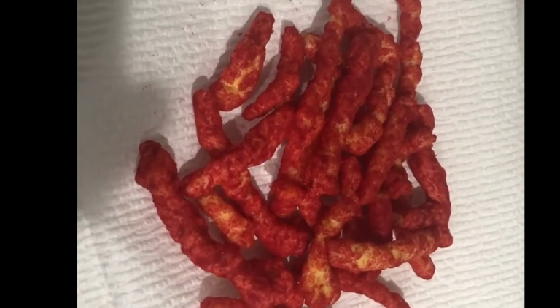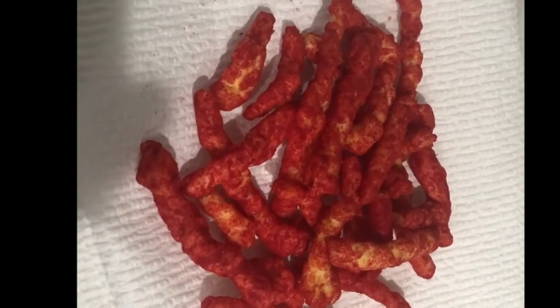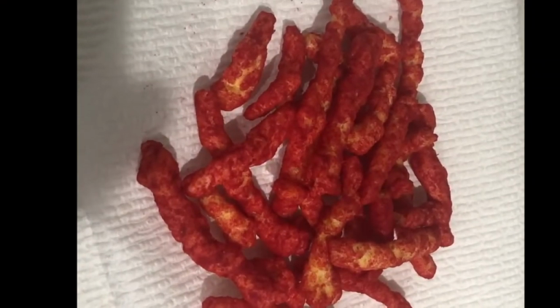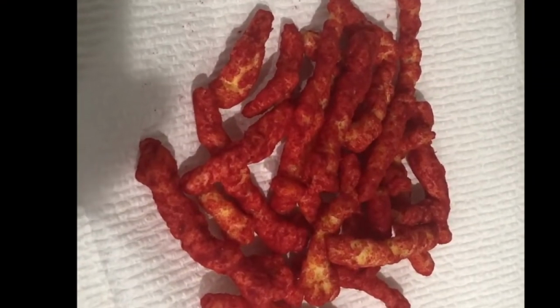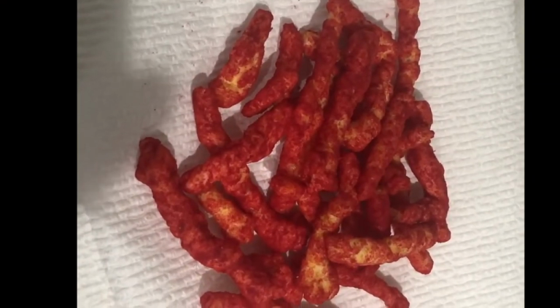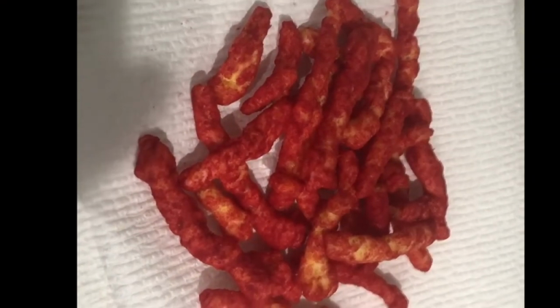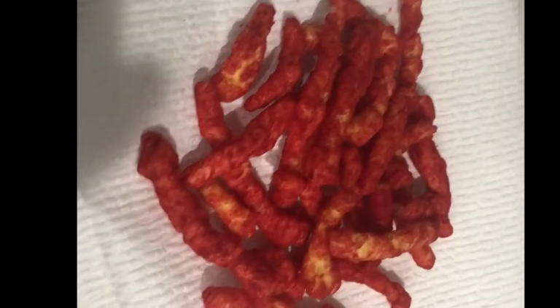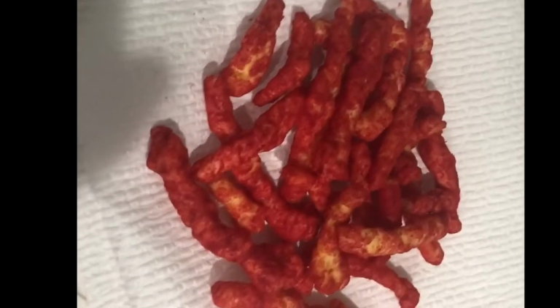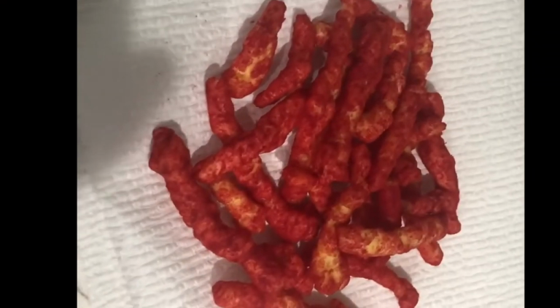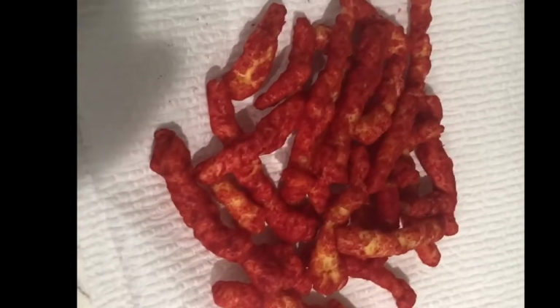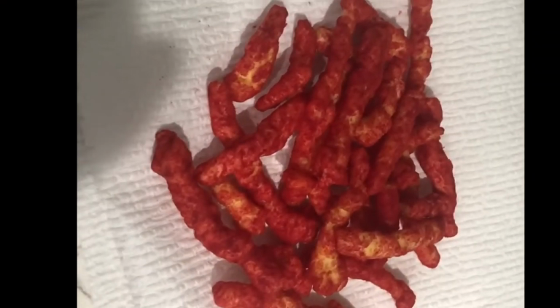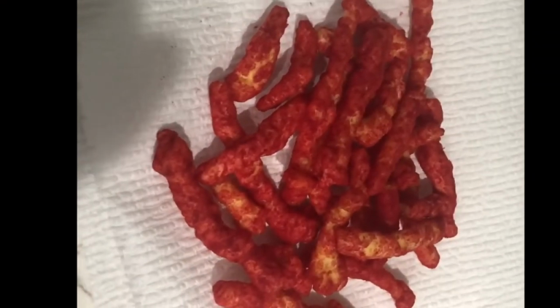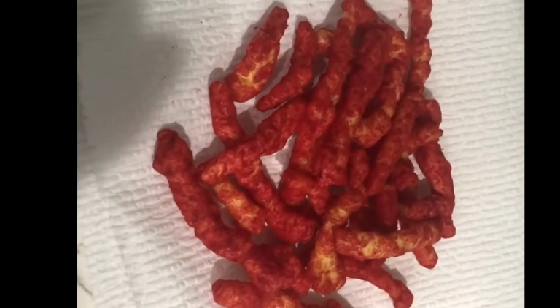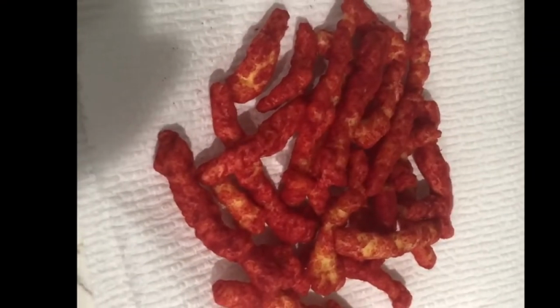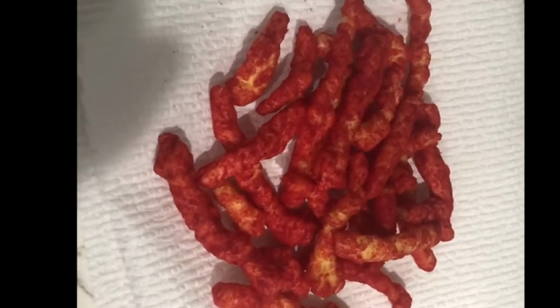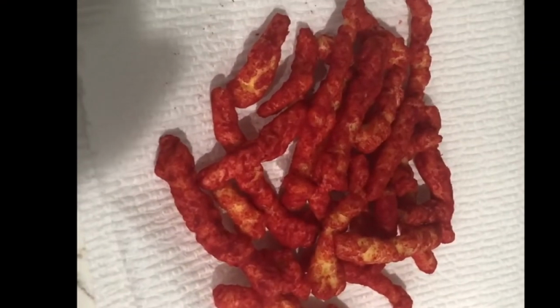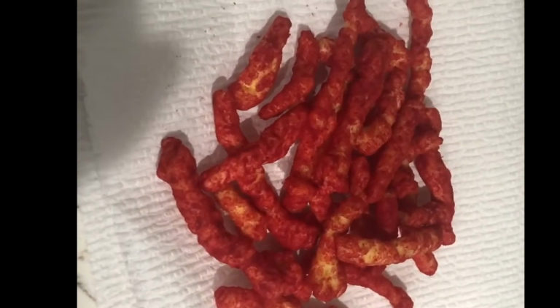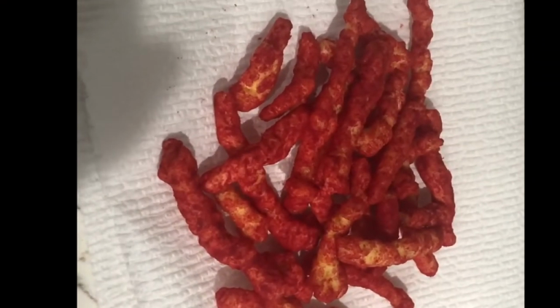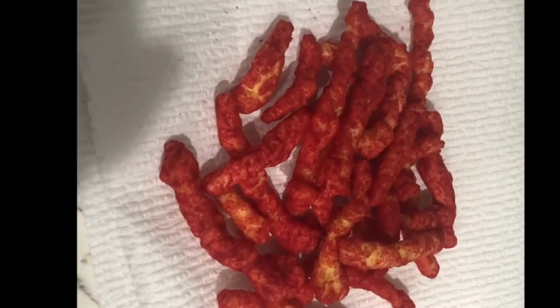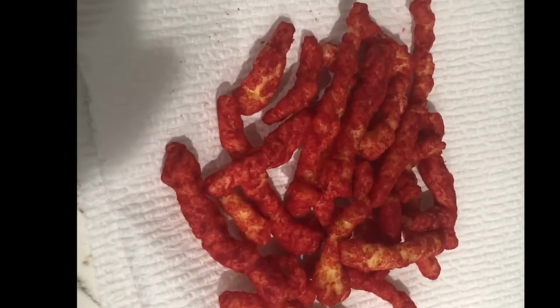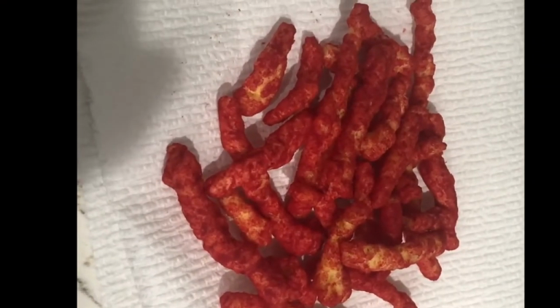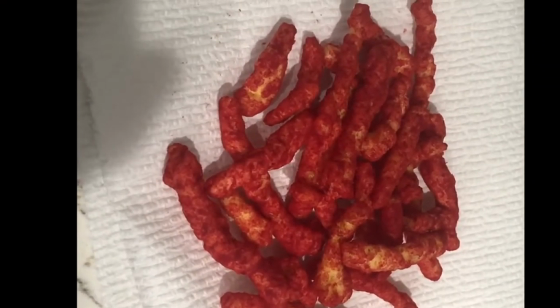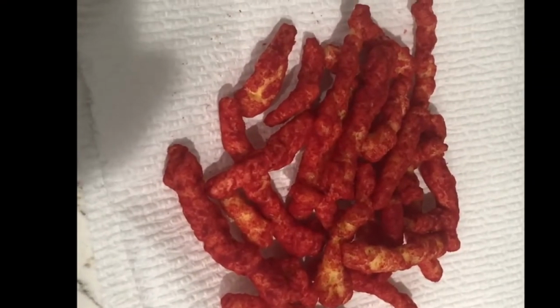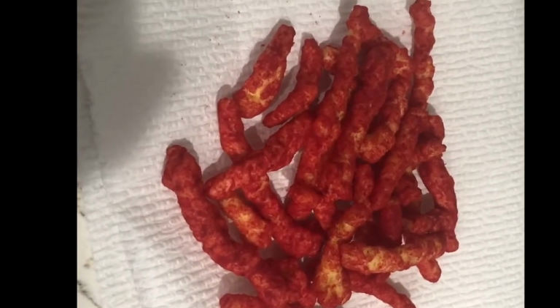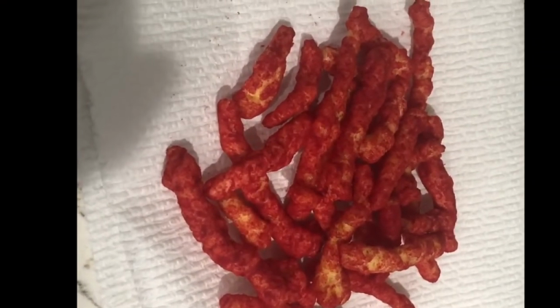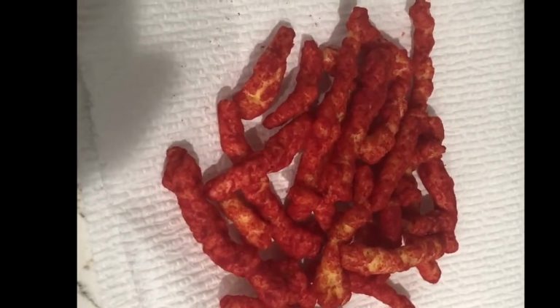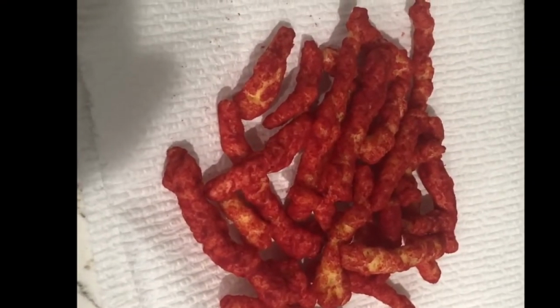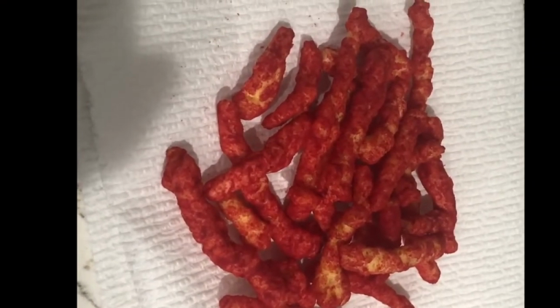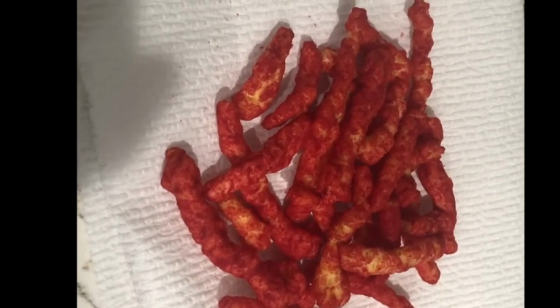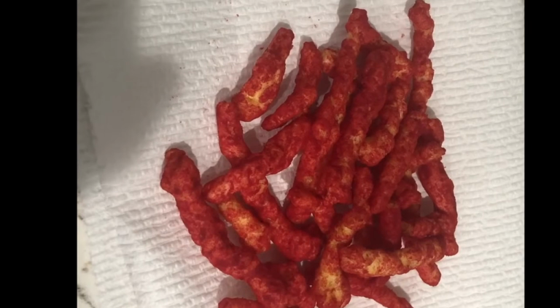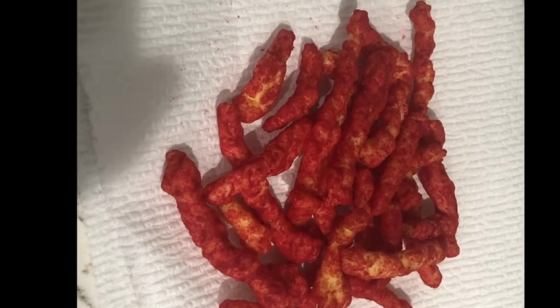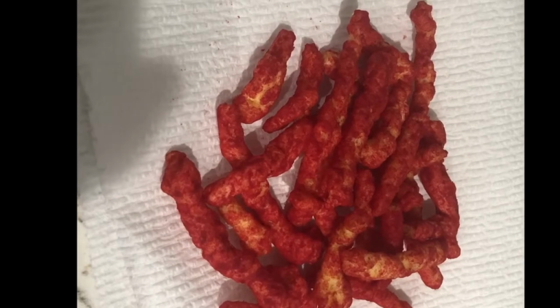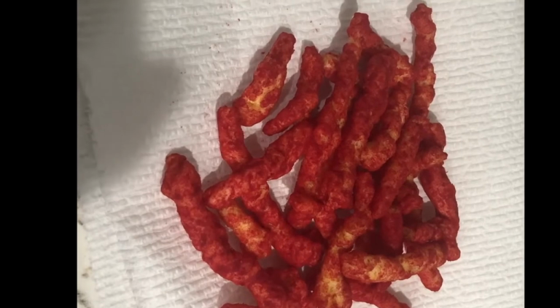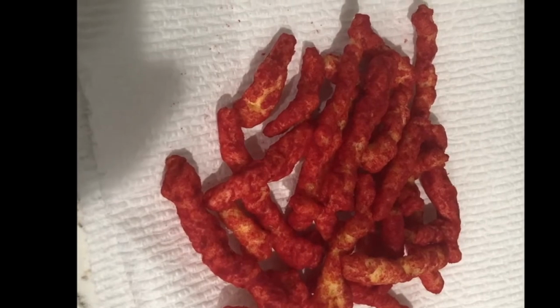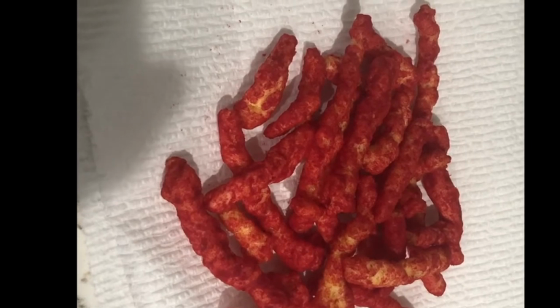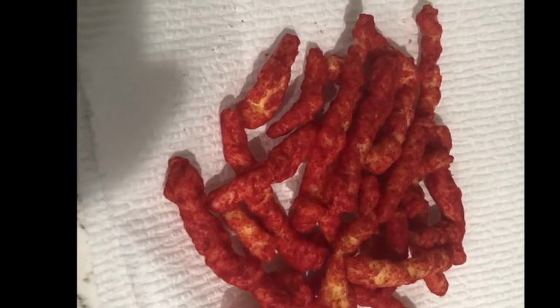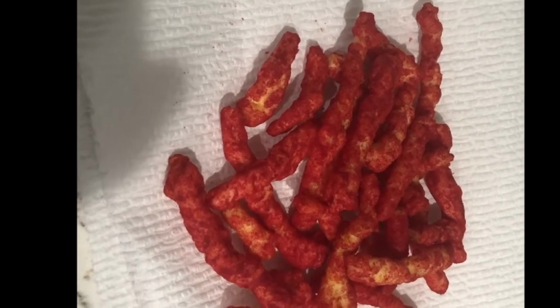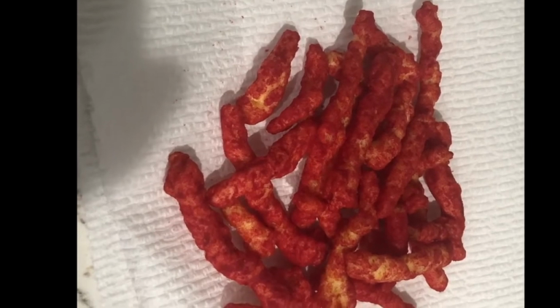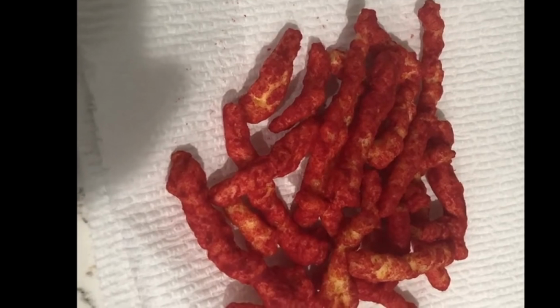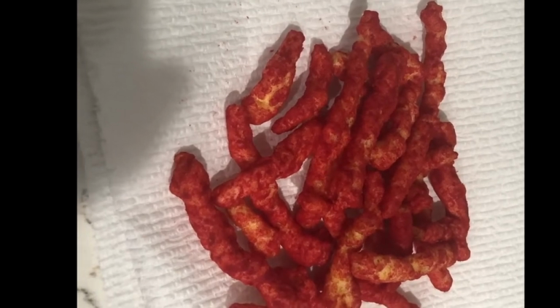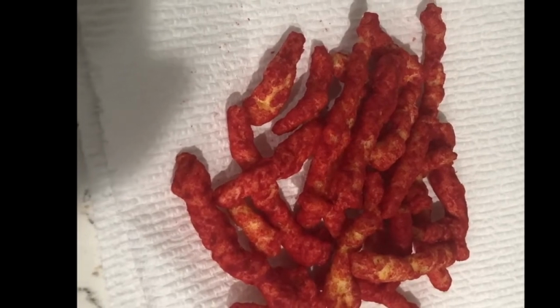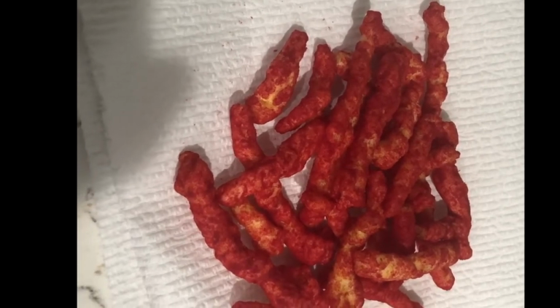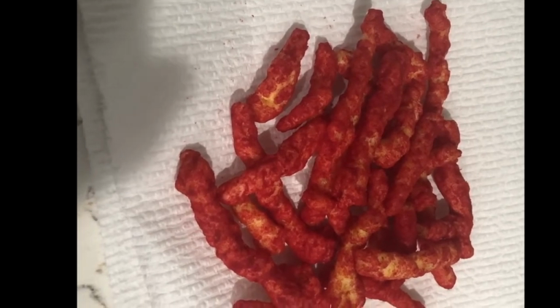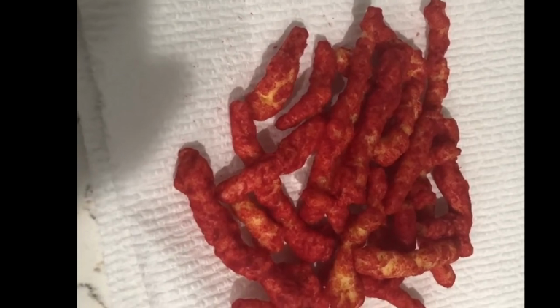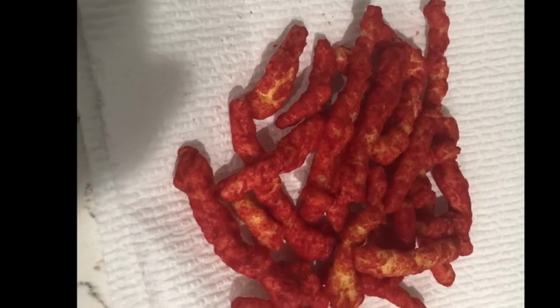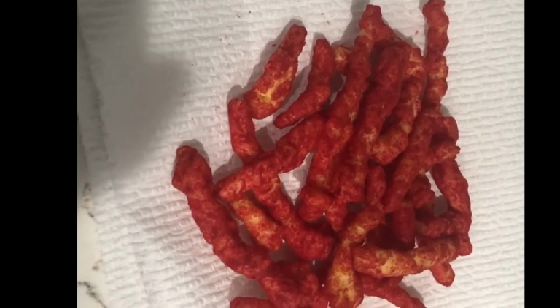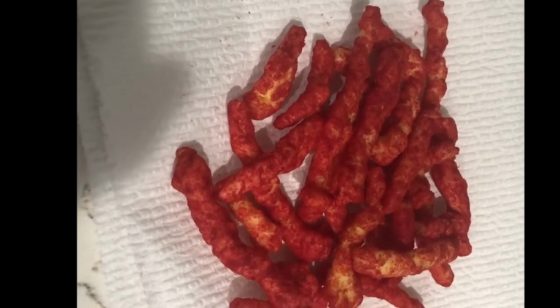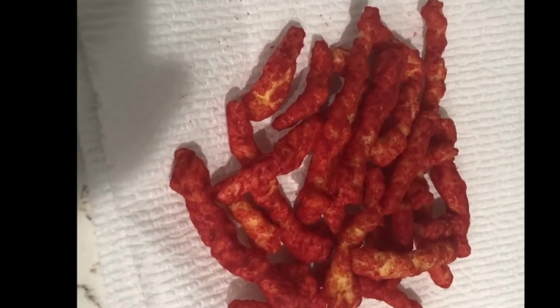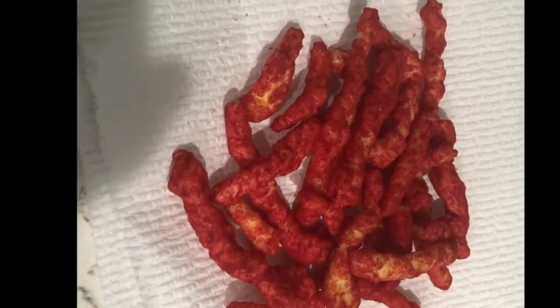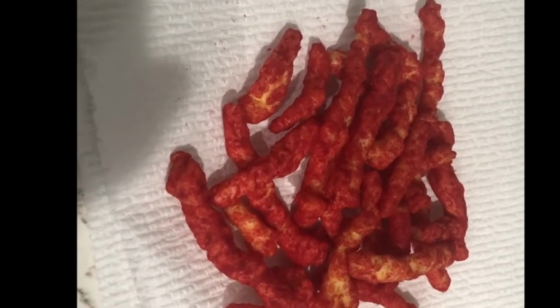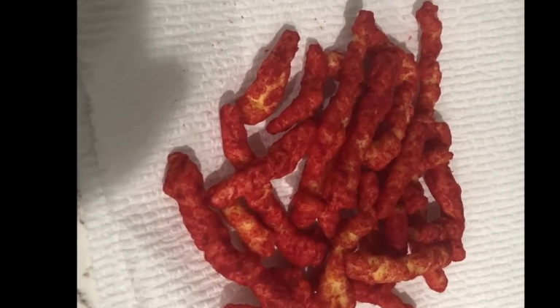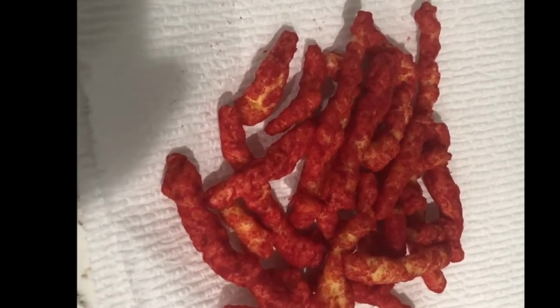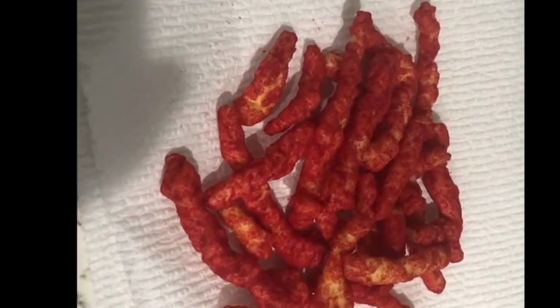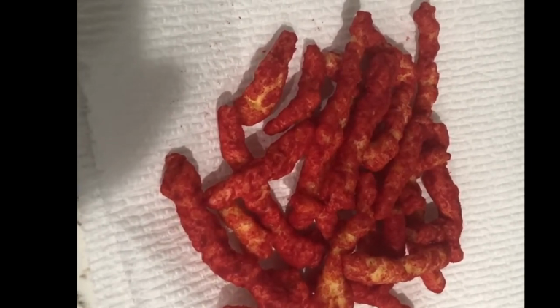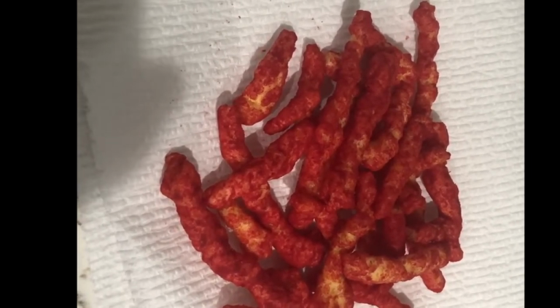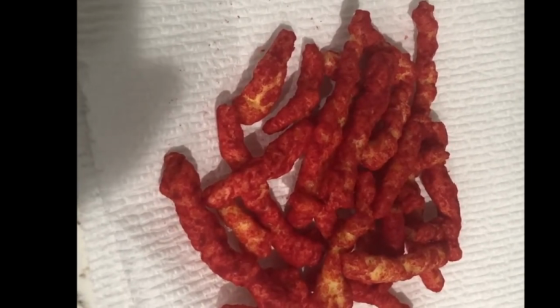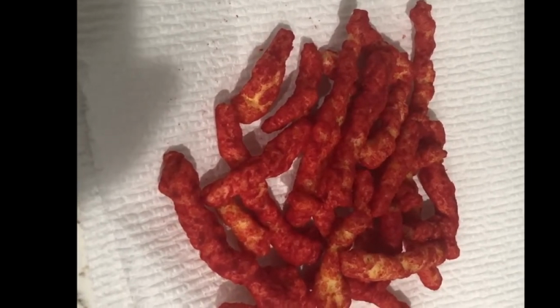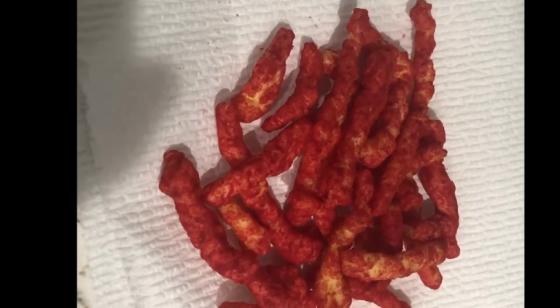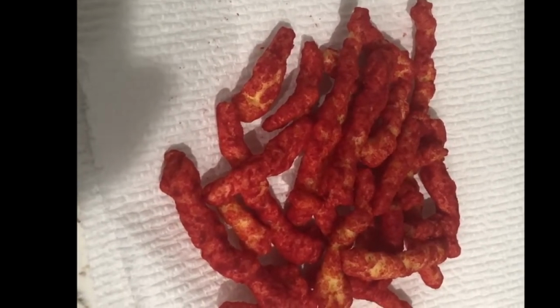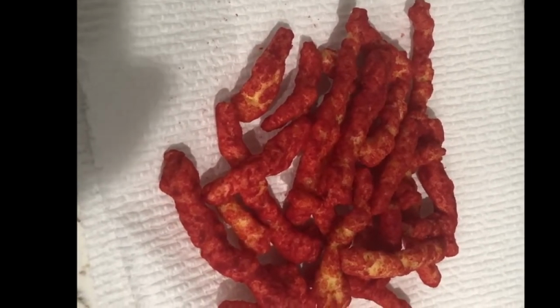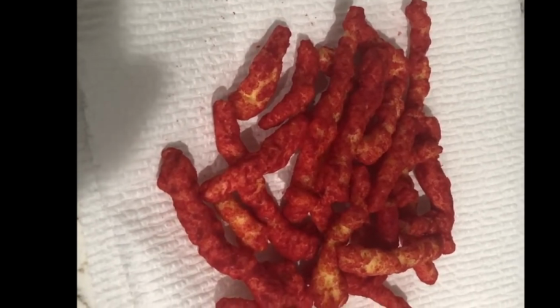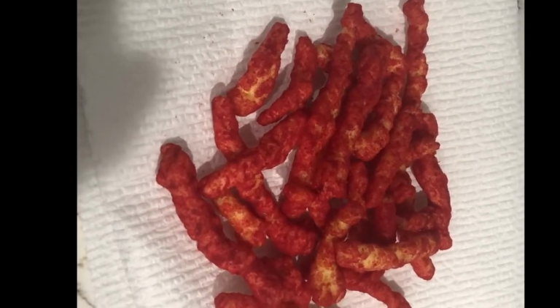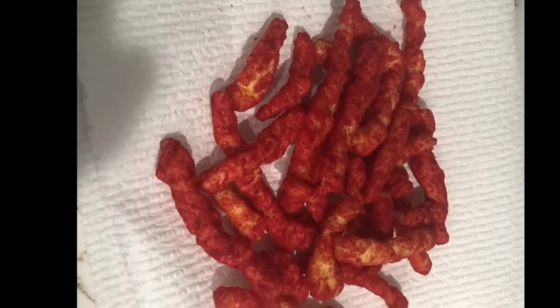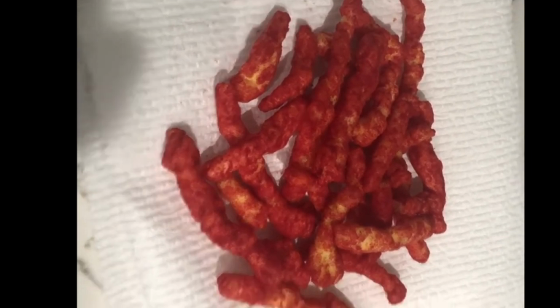The next thing I'm doing is getting some extra Flamin' Hot Cheetos and making a little crumble out of them, because I'm feeling adventurous. I'm feeling like Chef Morimoto.